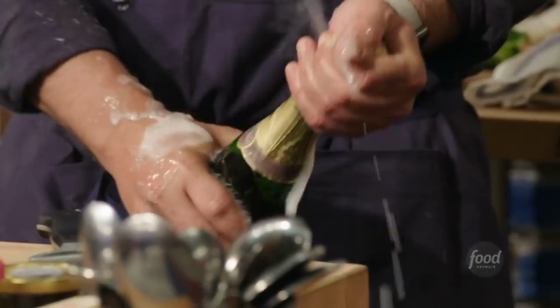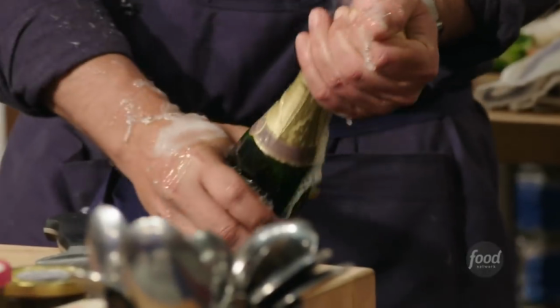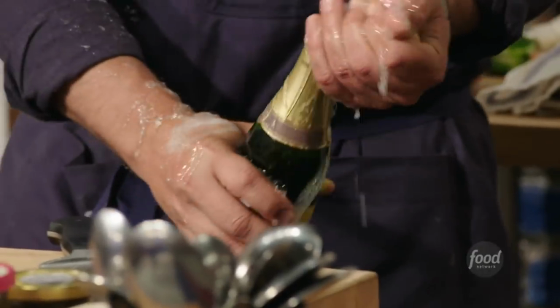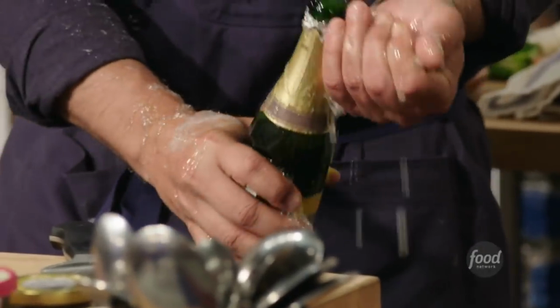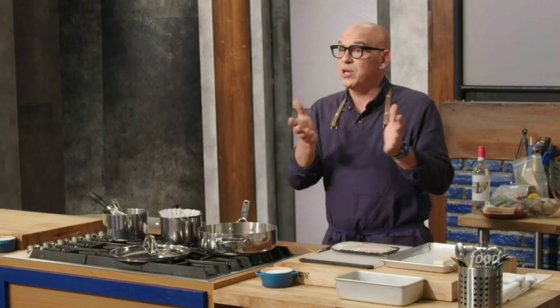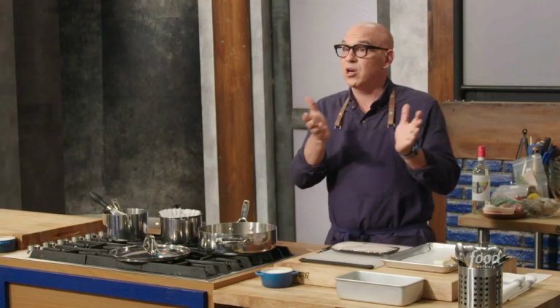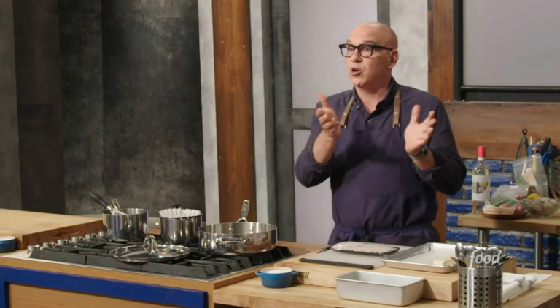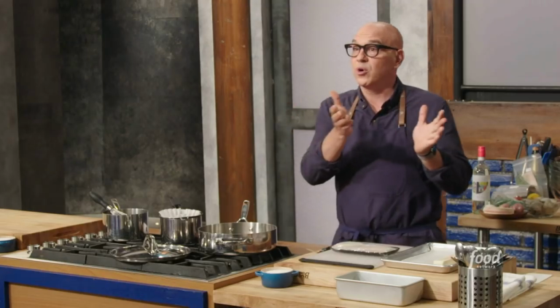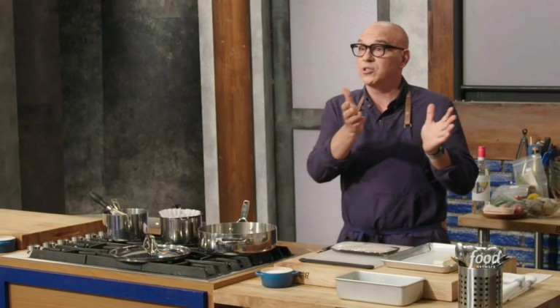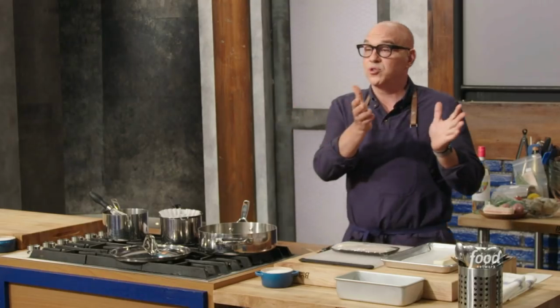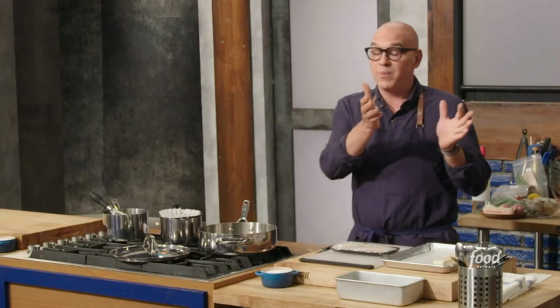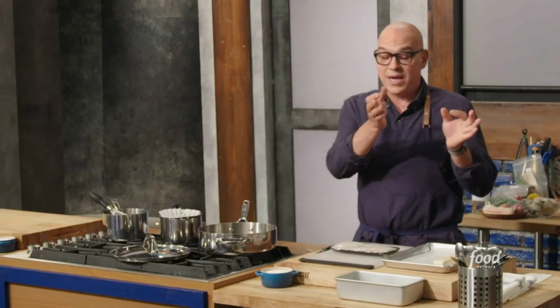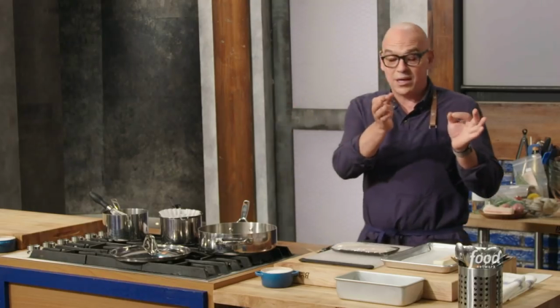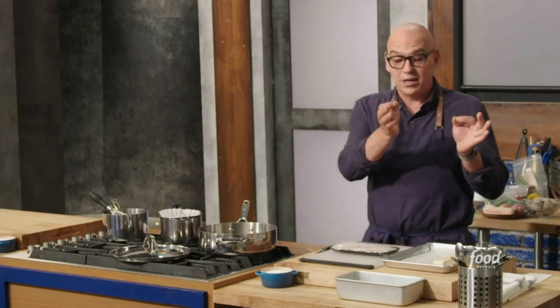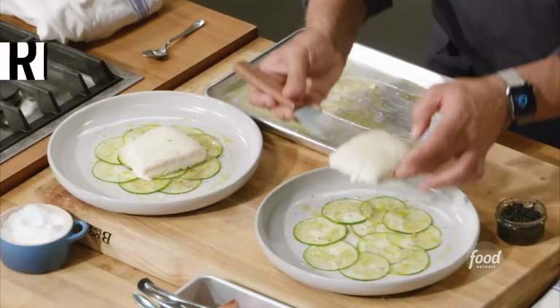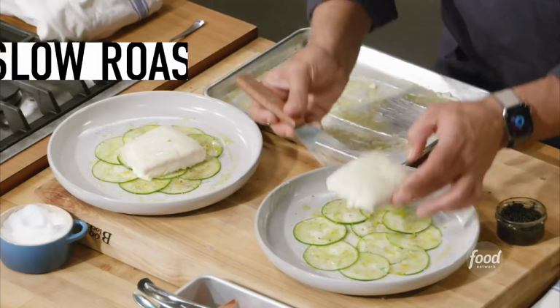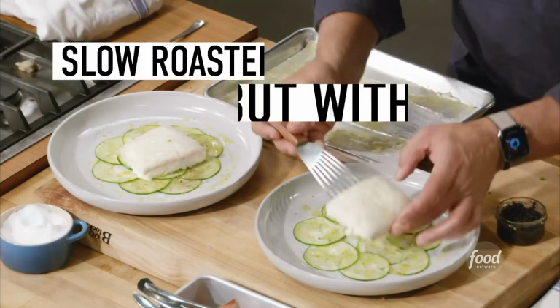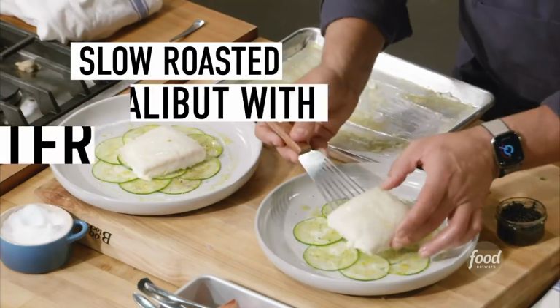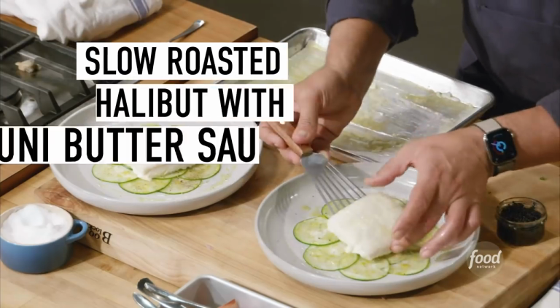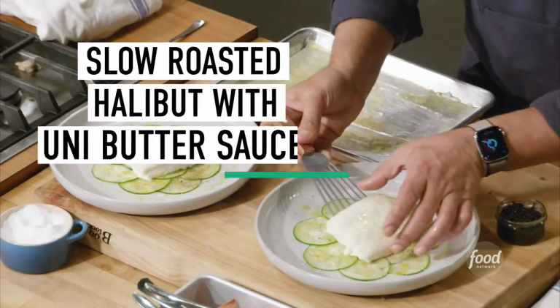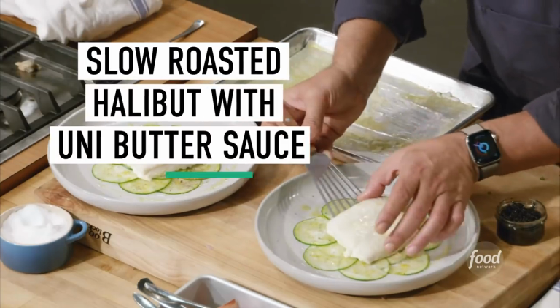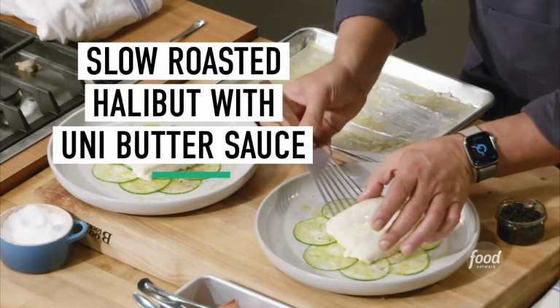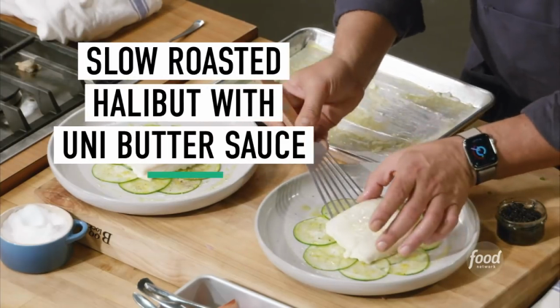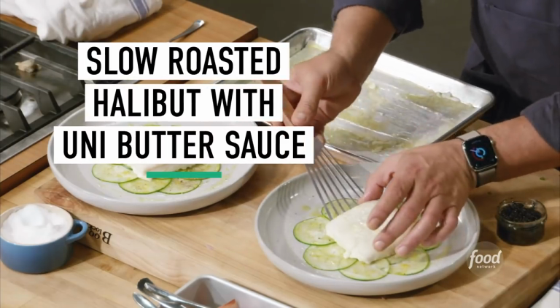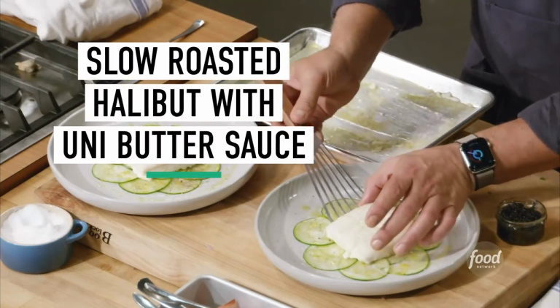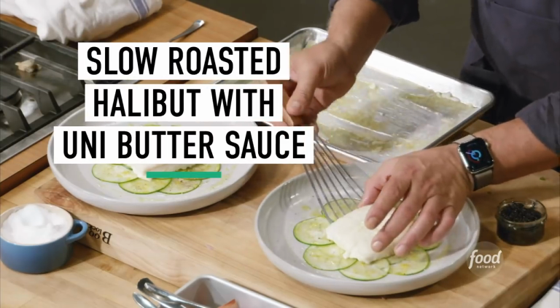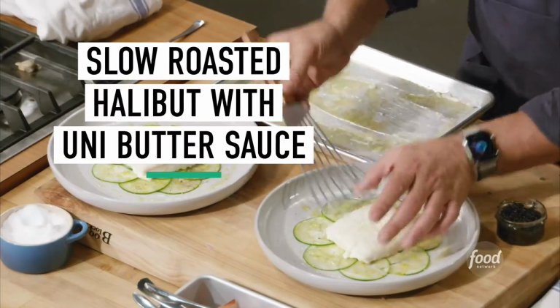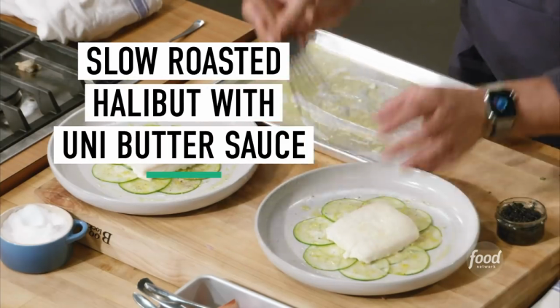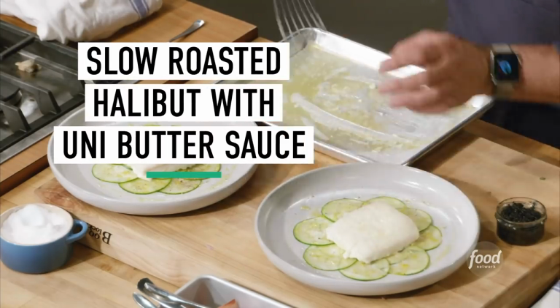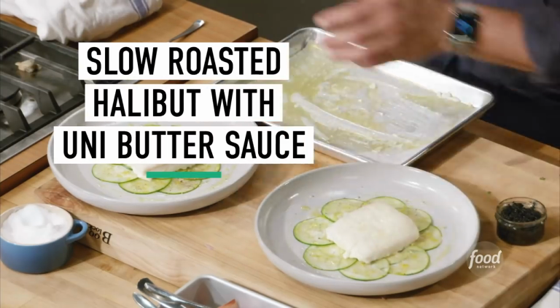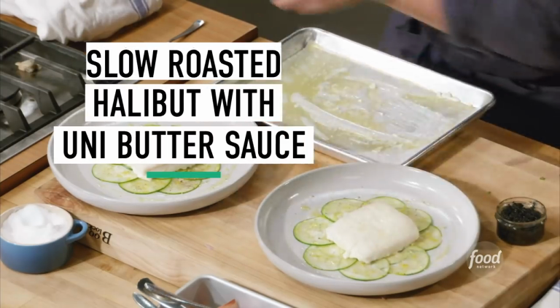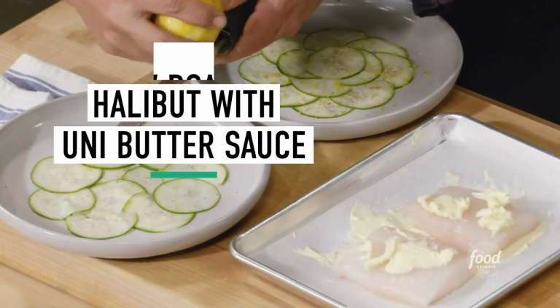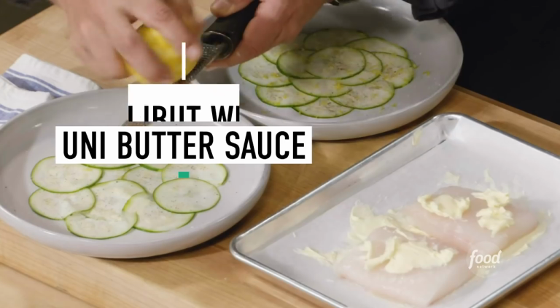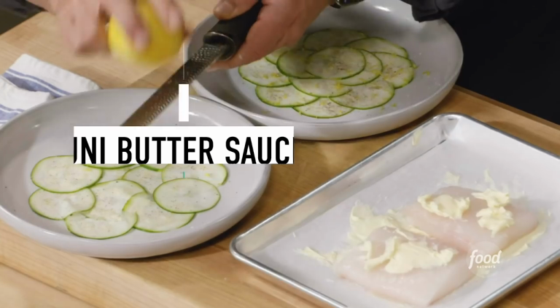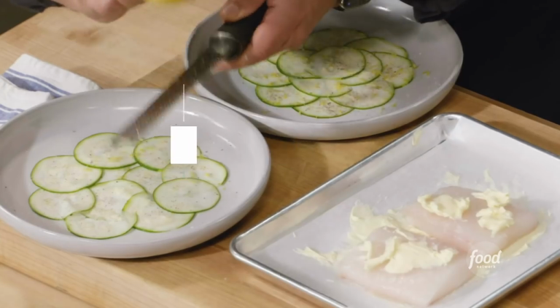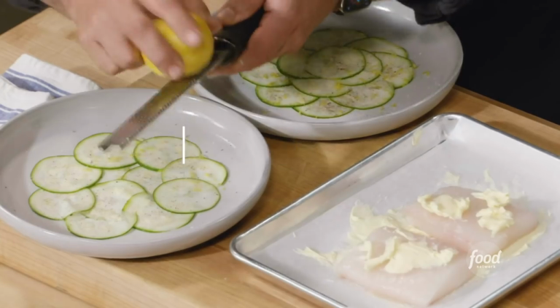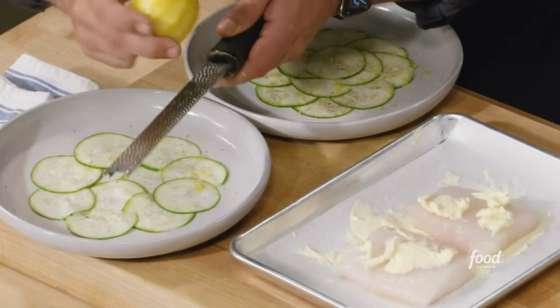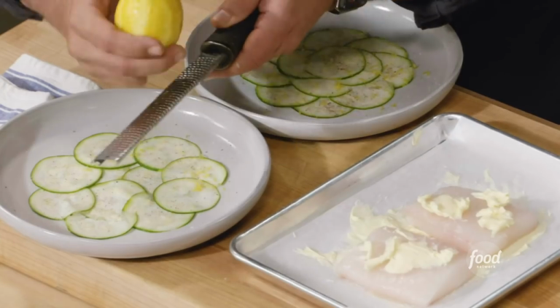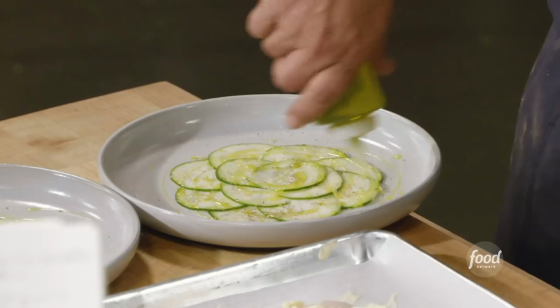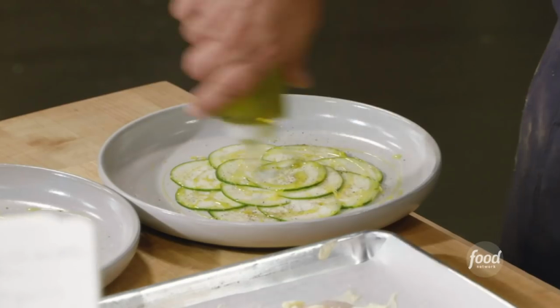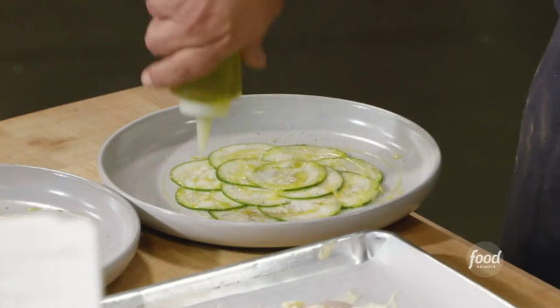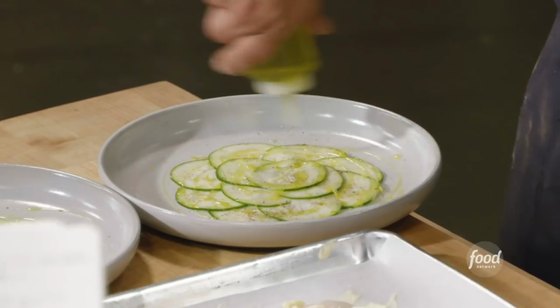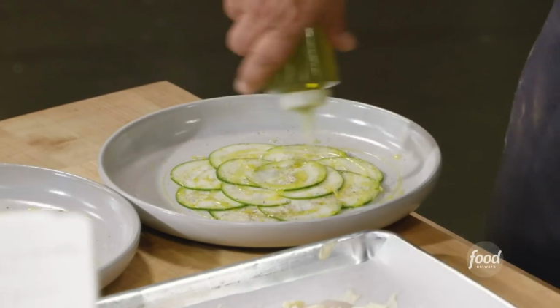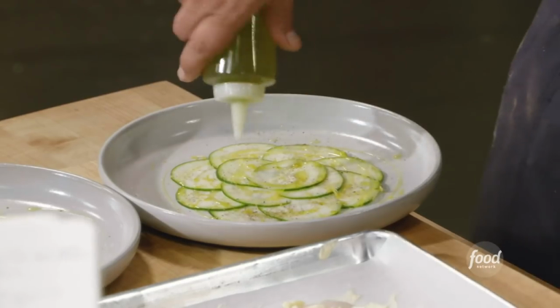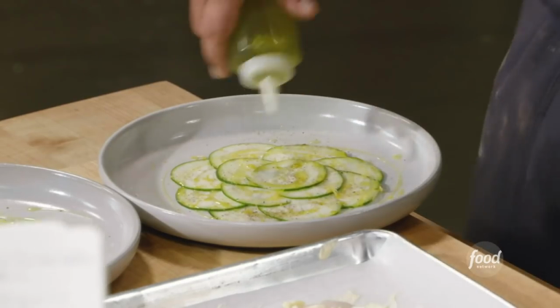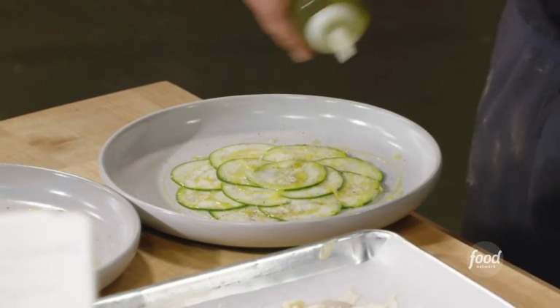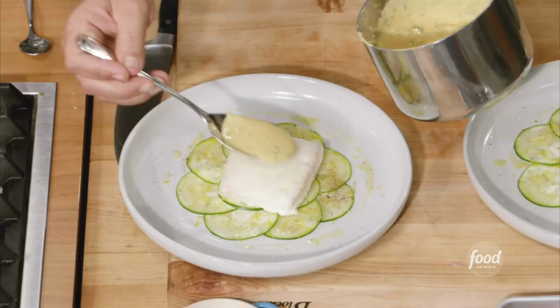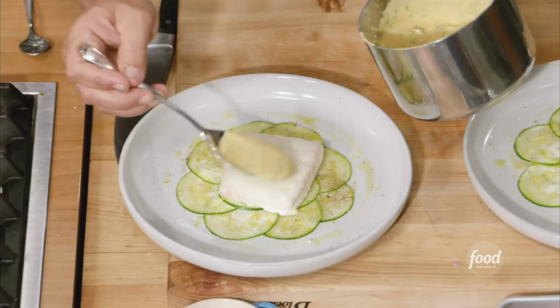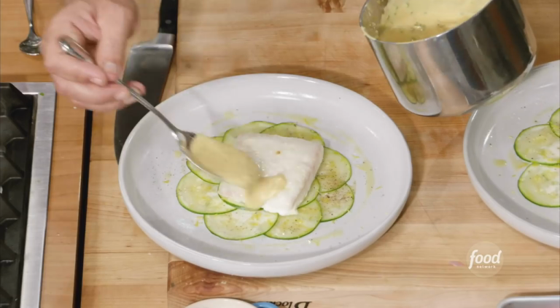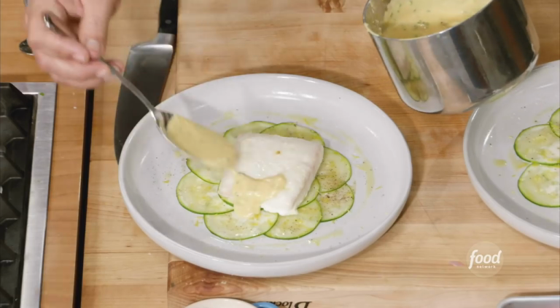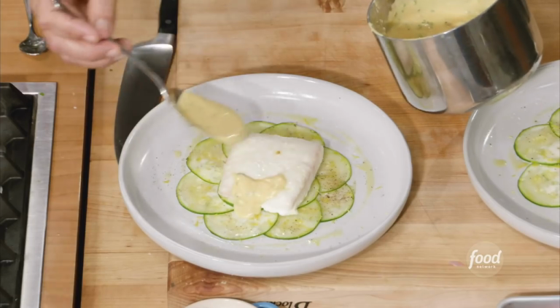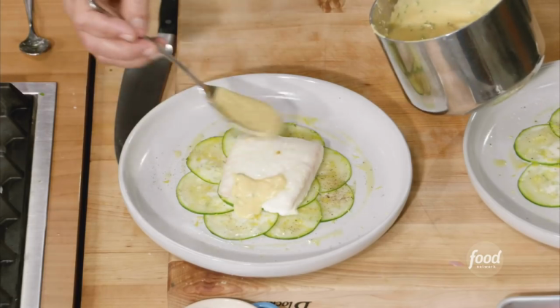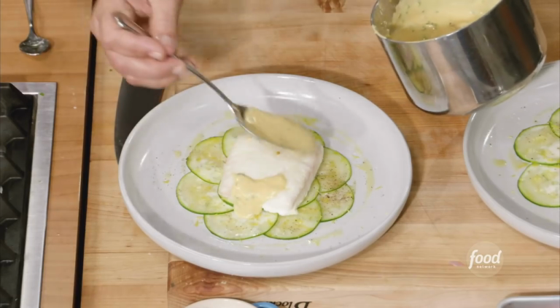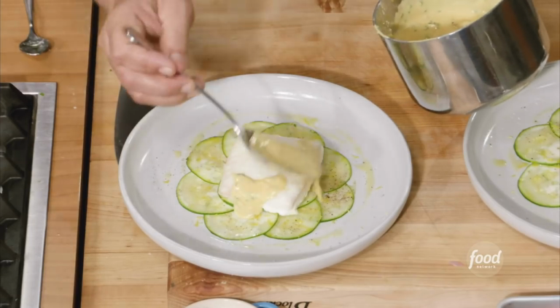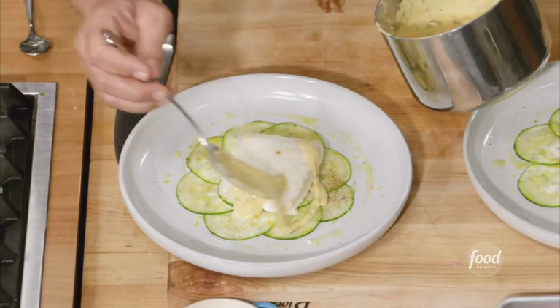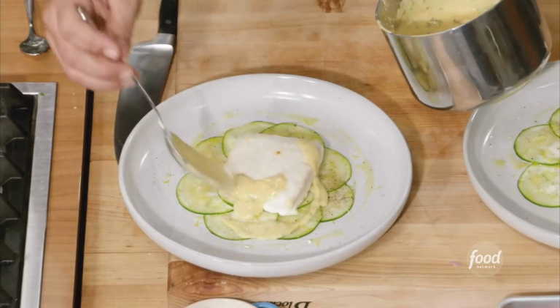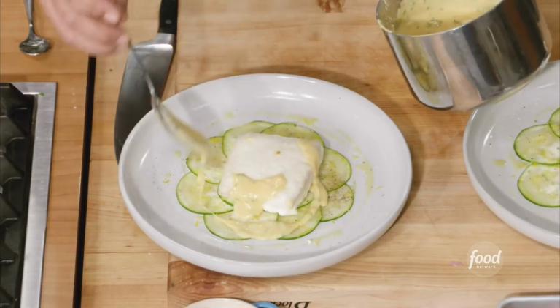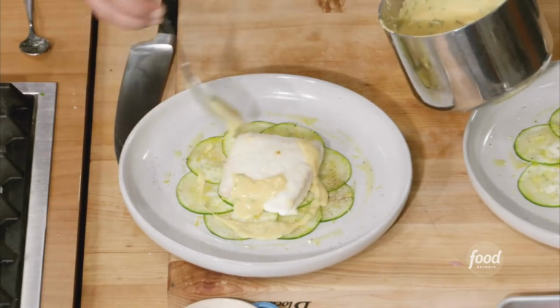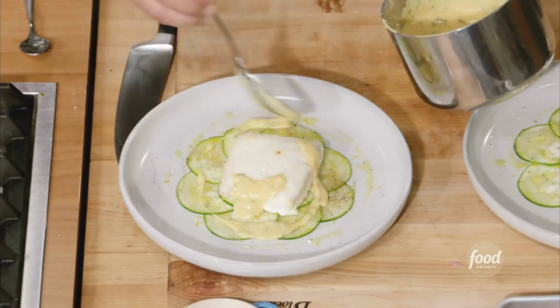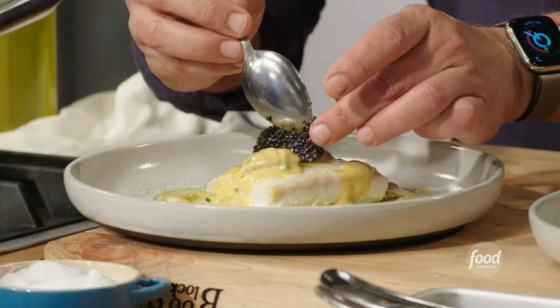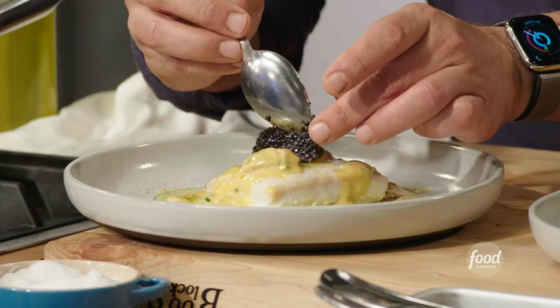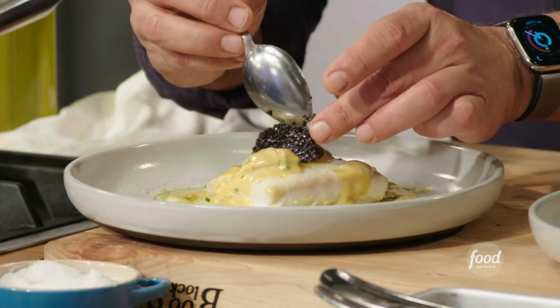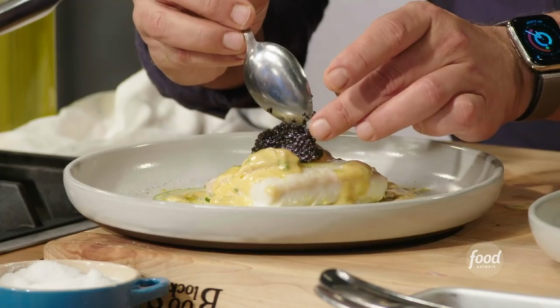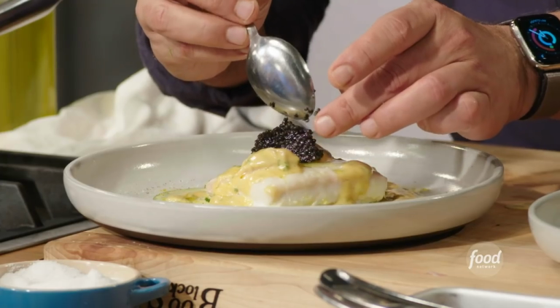We are going to make slow roasted halibut, zucchini carpaccio, uni butter sauce, and caviar.